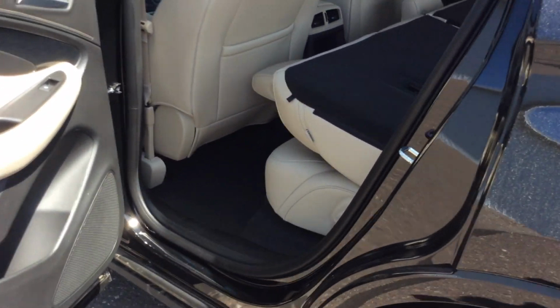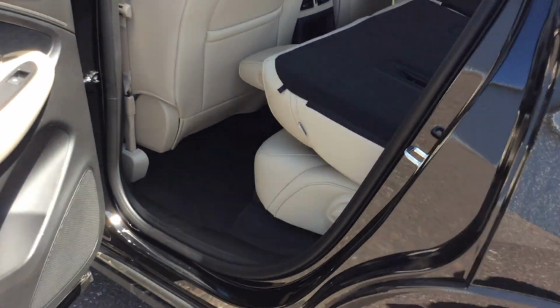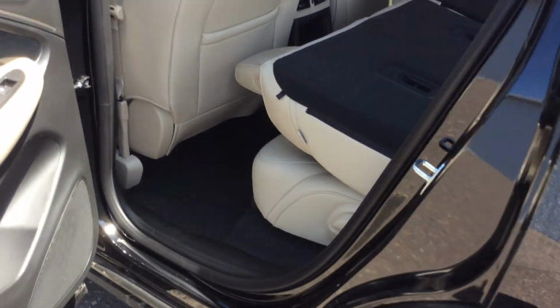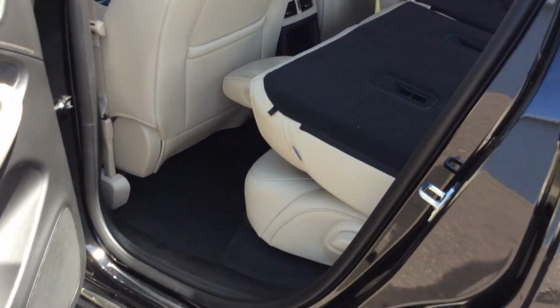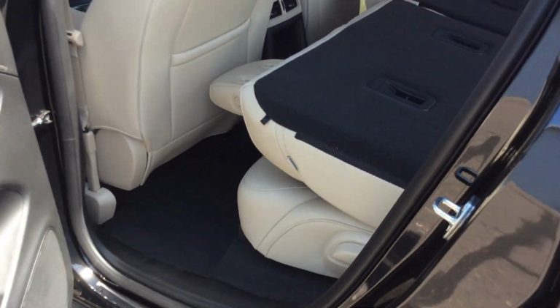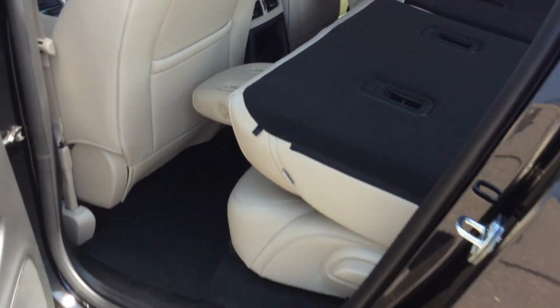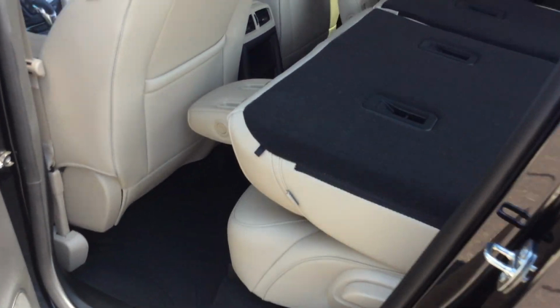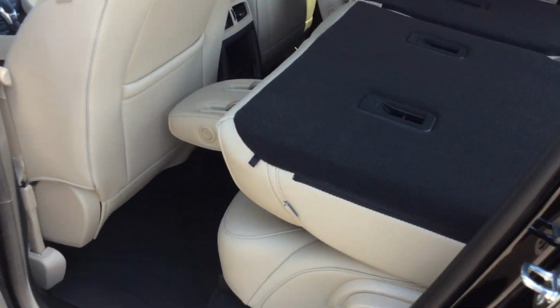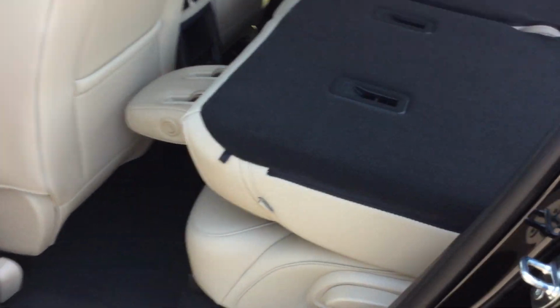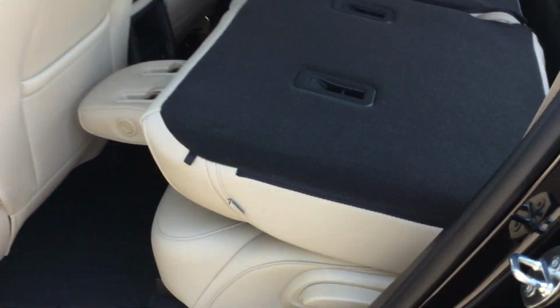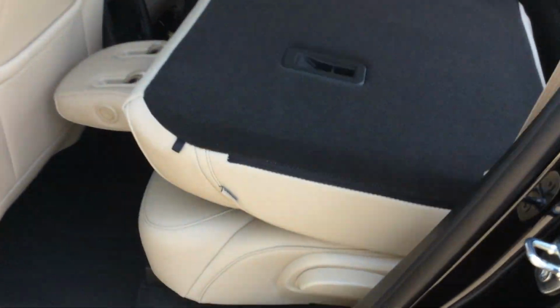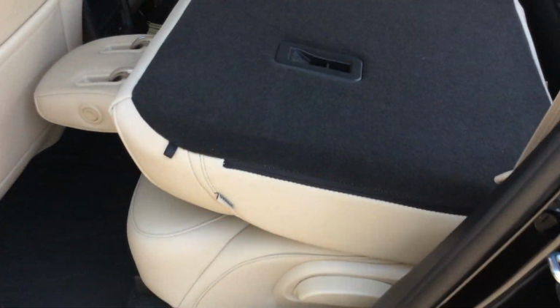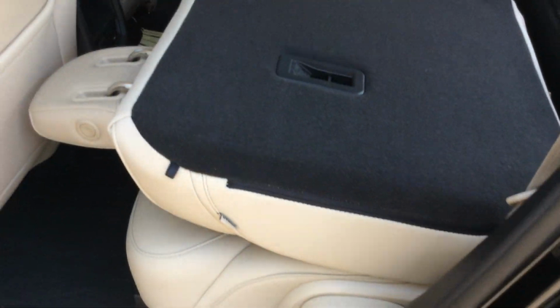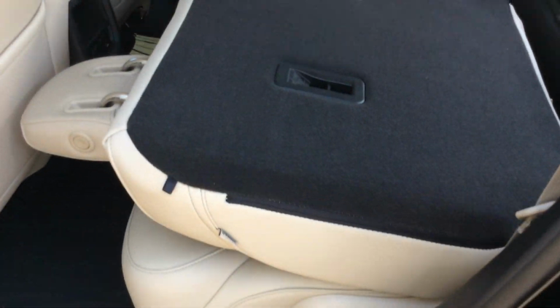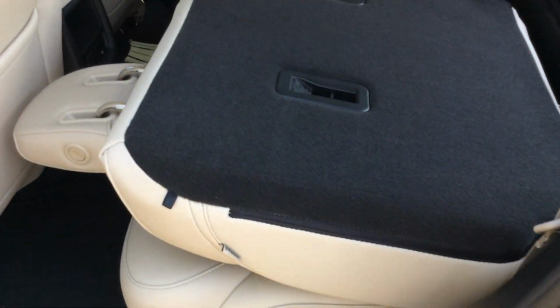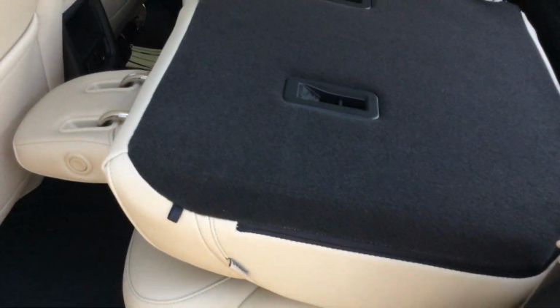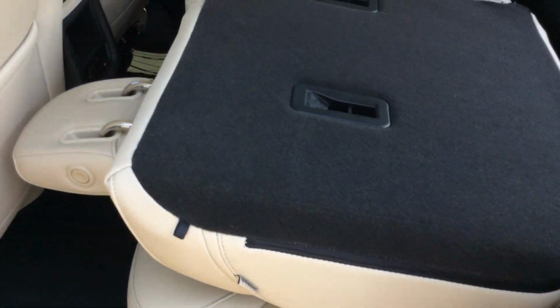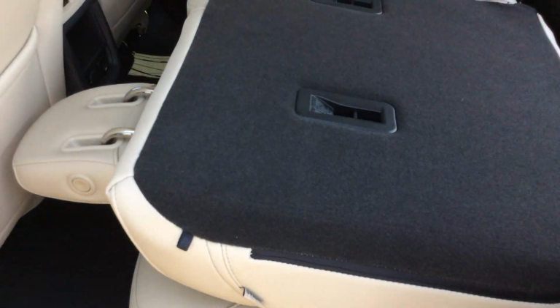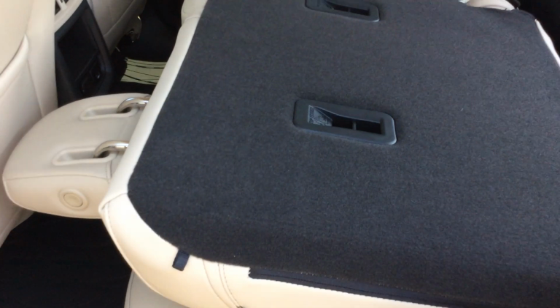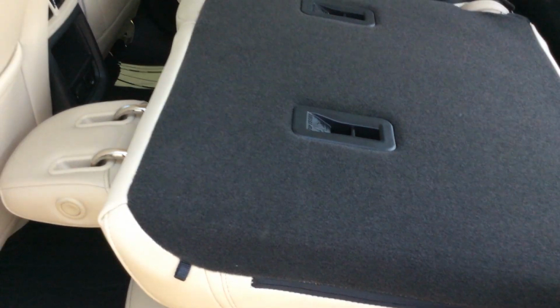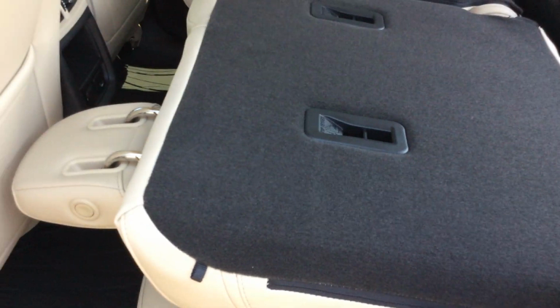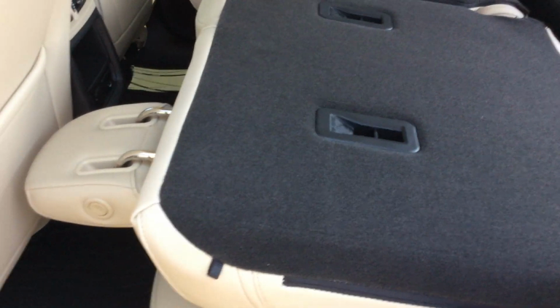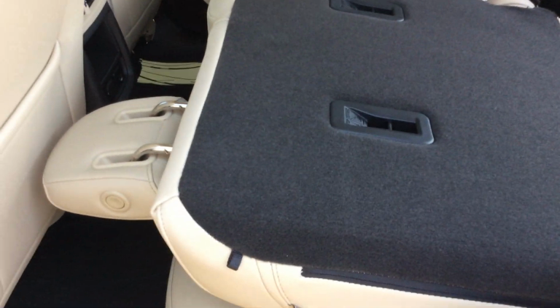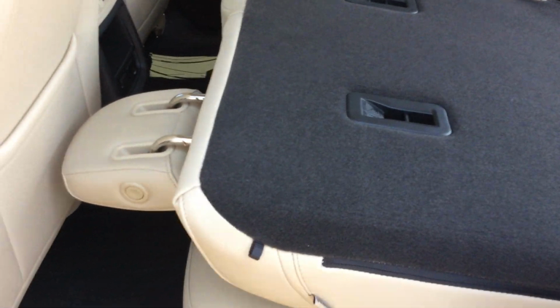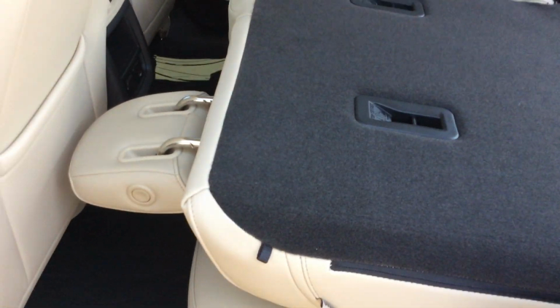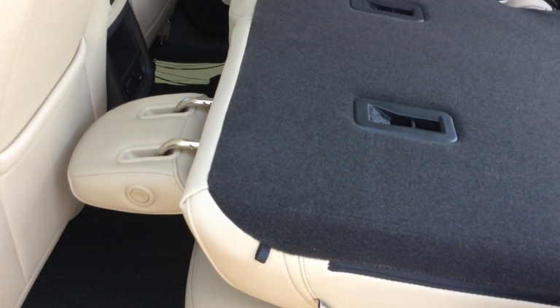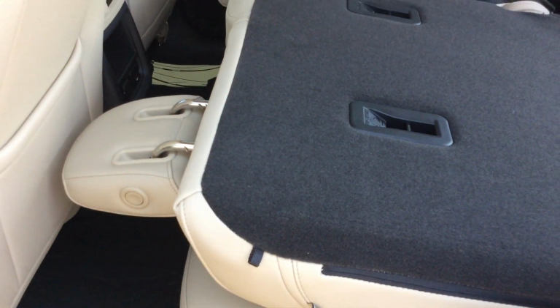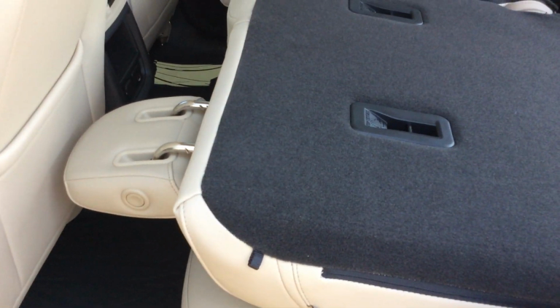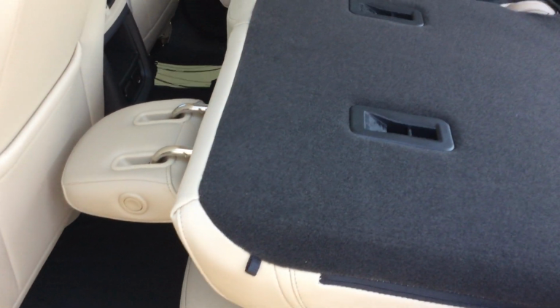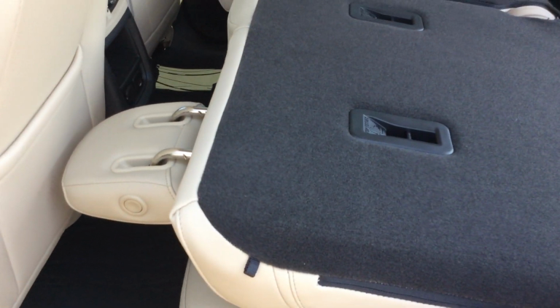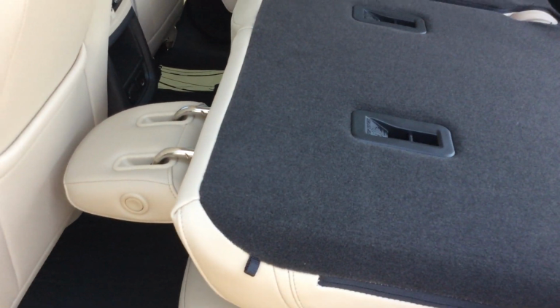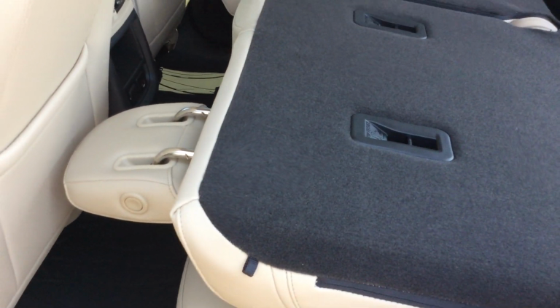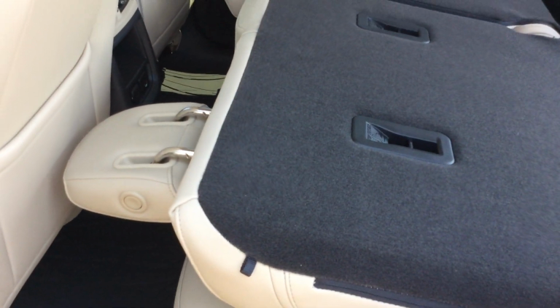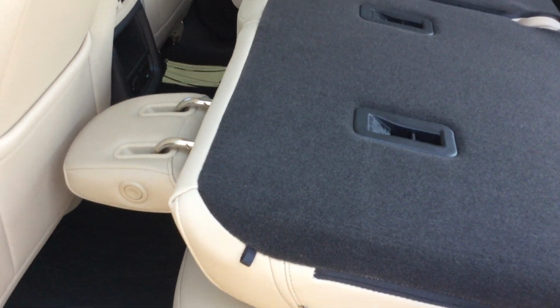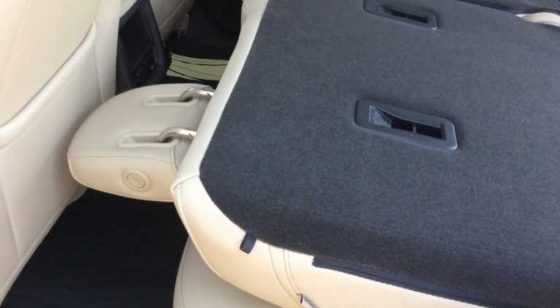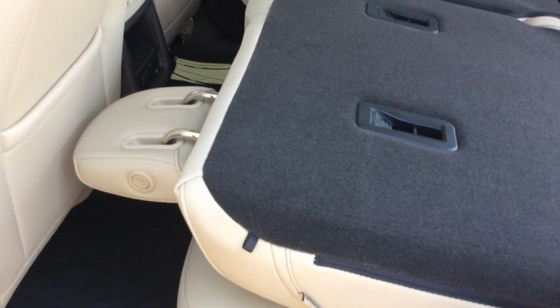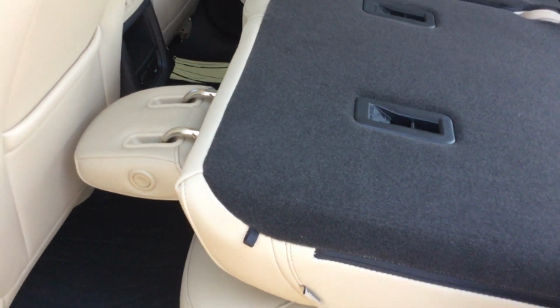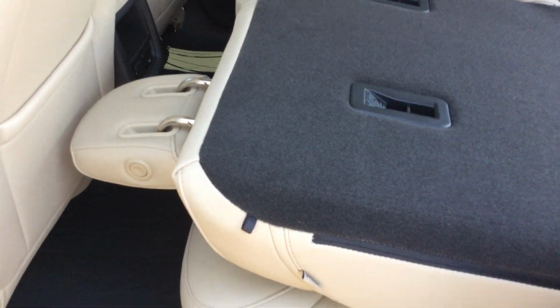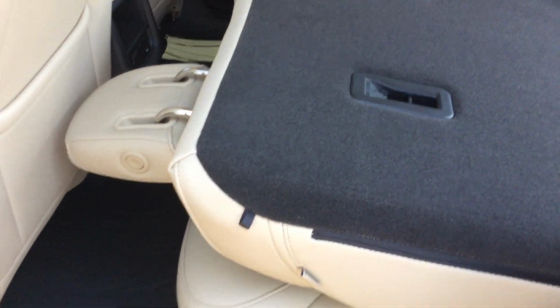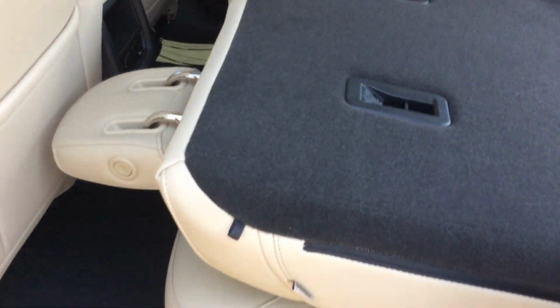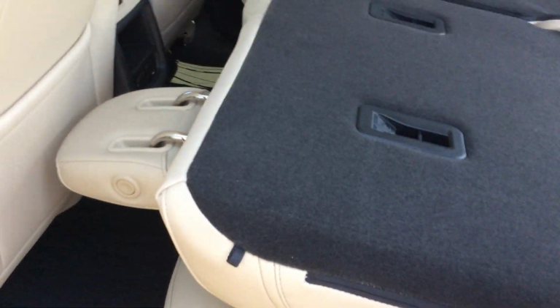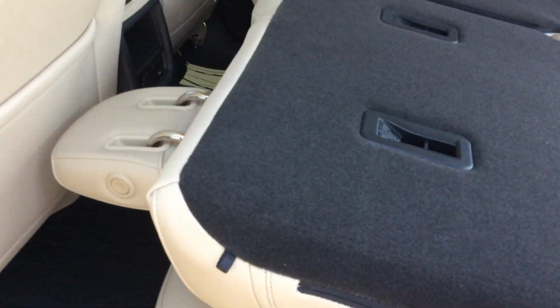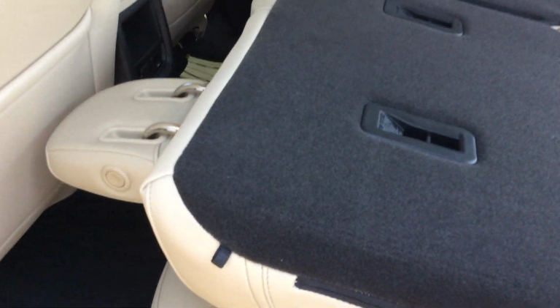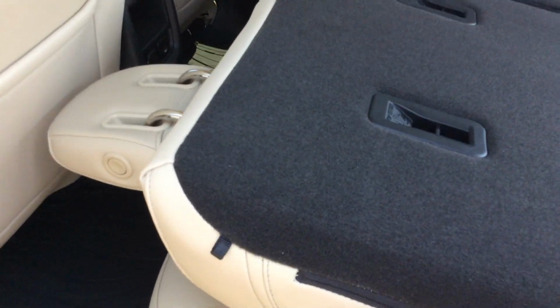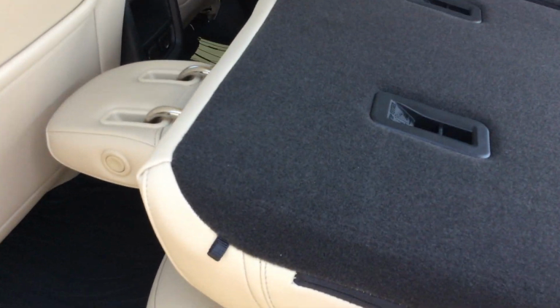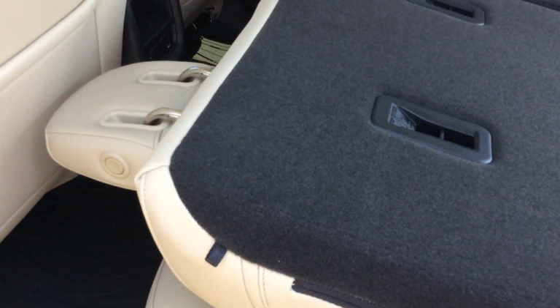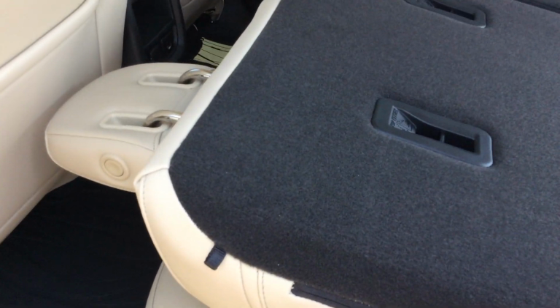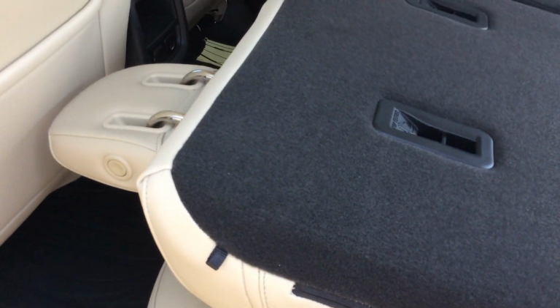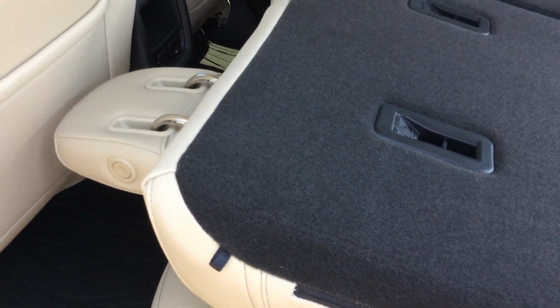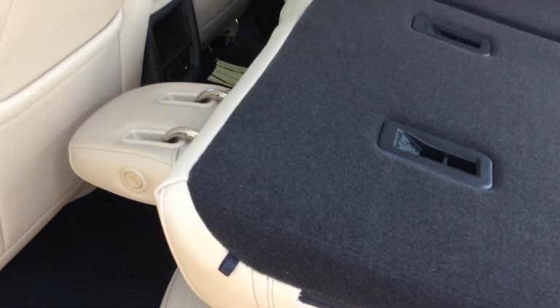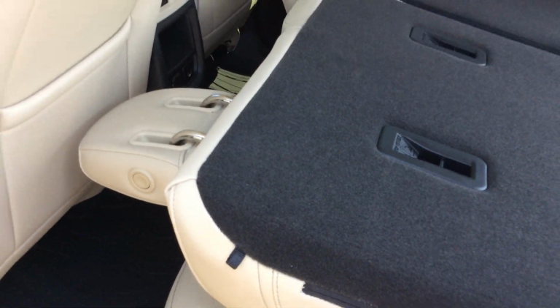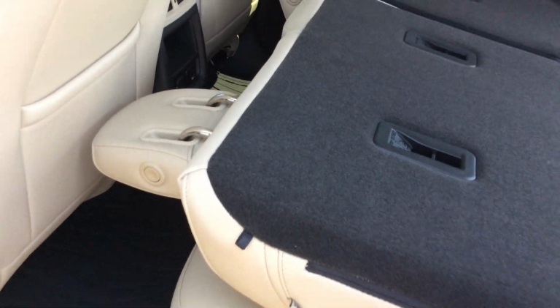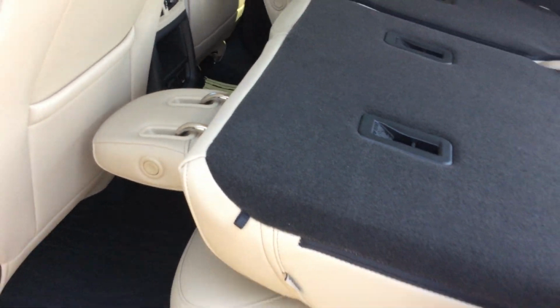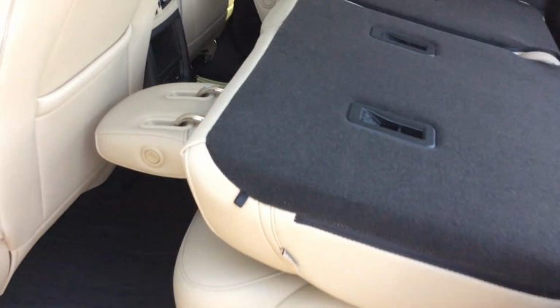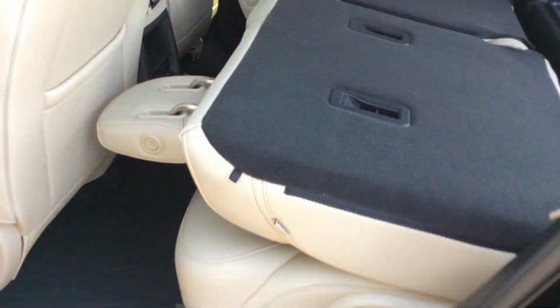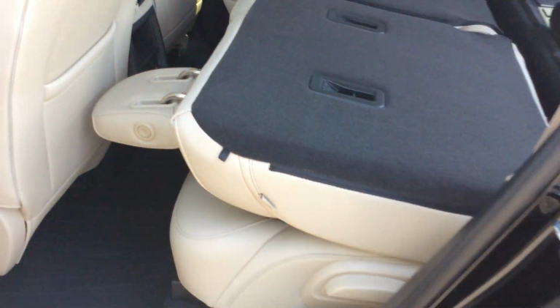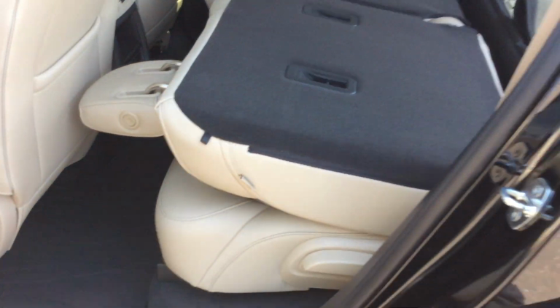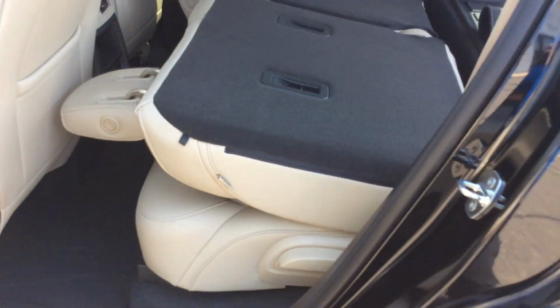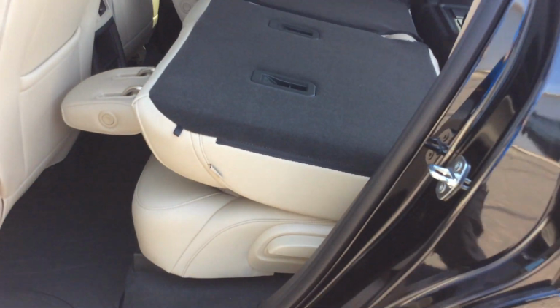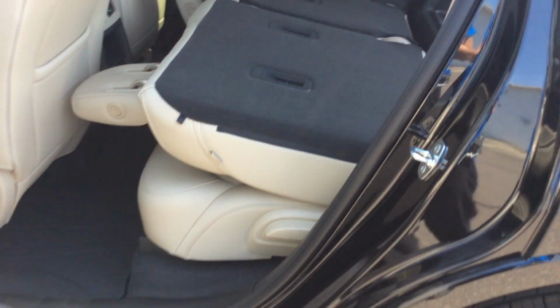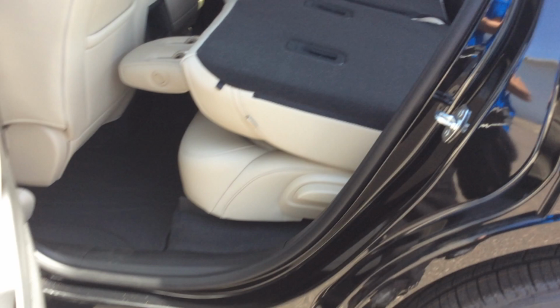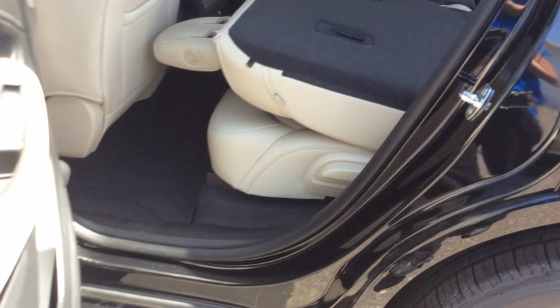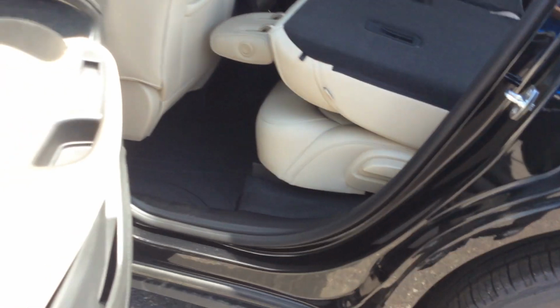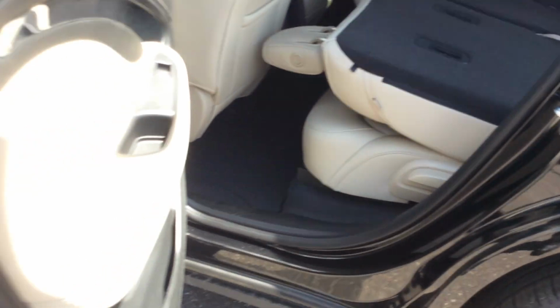The back seat is a 60-40 split. Another nice feature of this vehicle is that the seats do move forward and back in the back here.